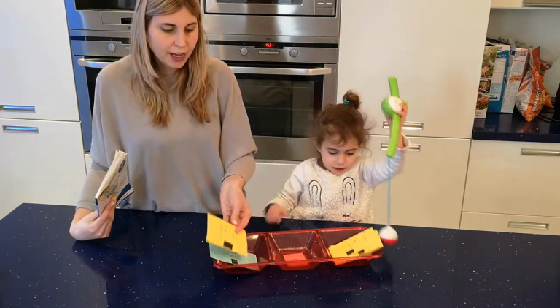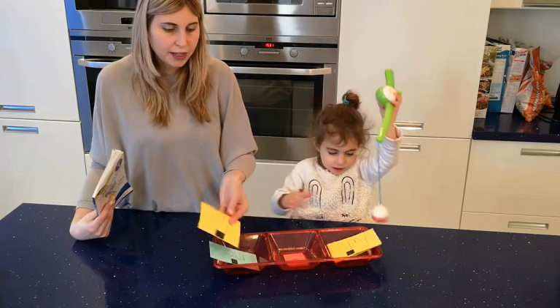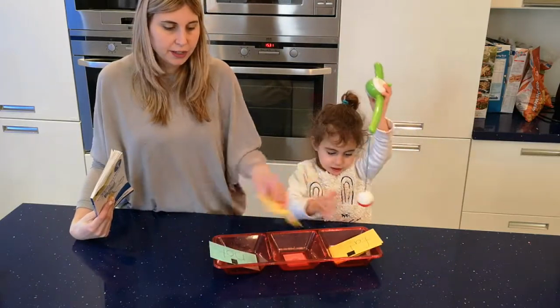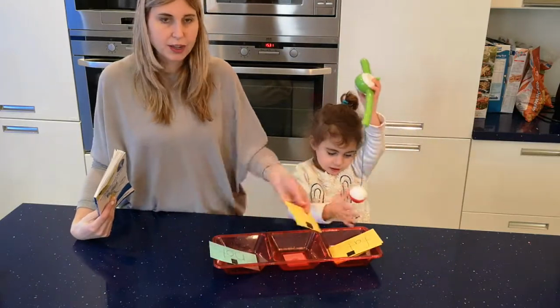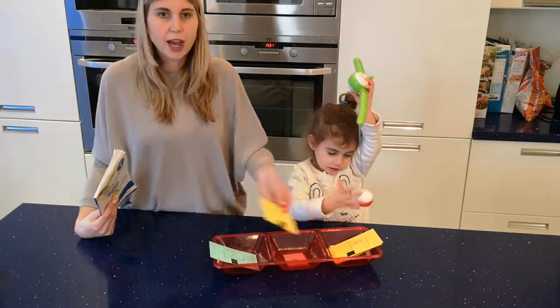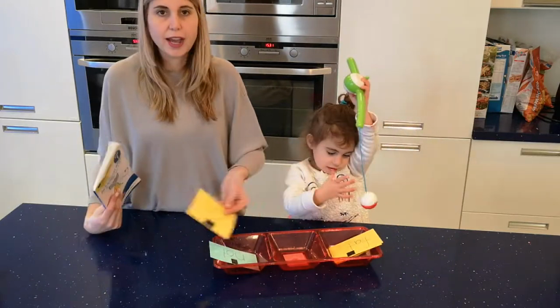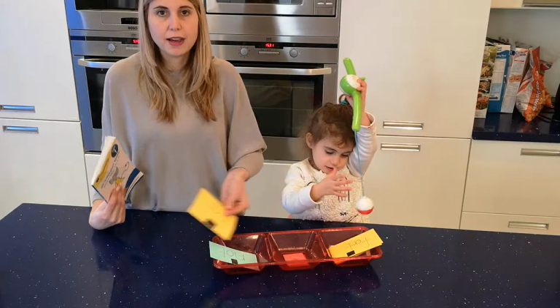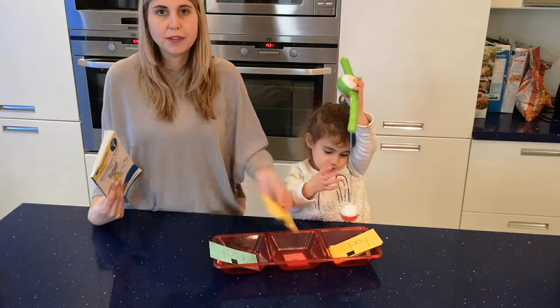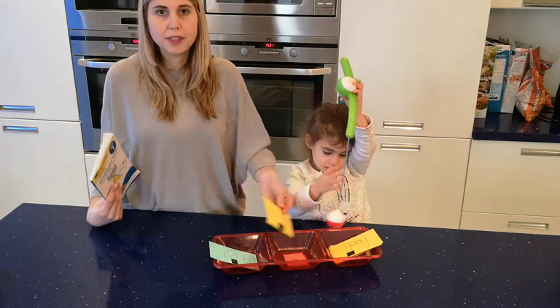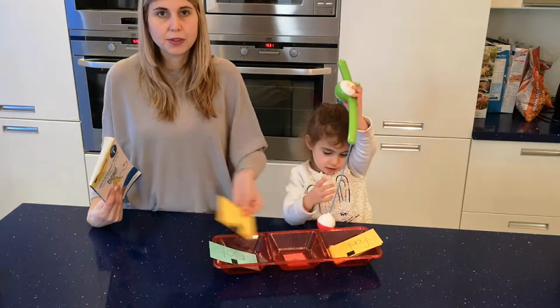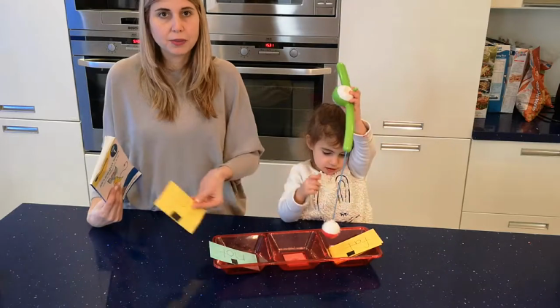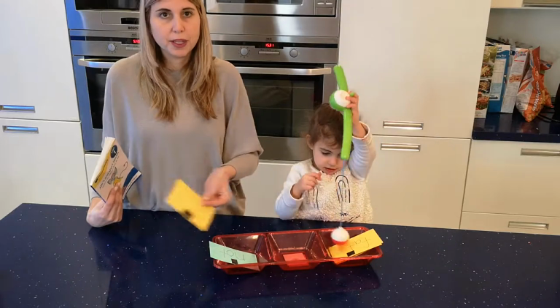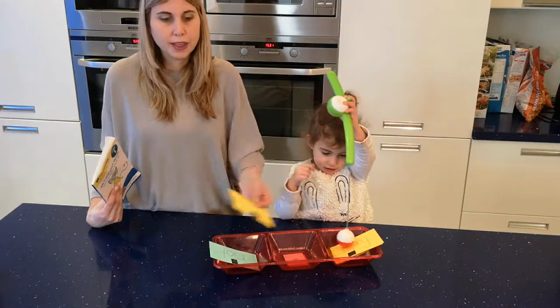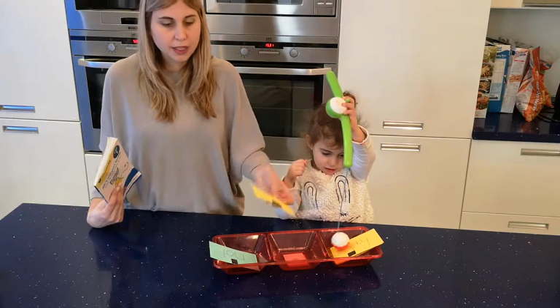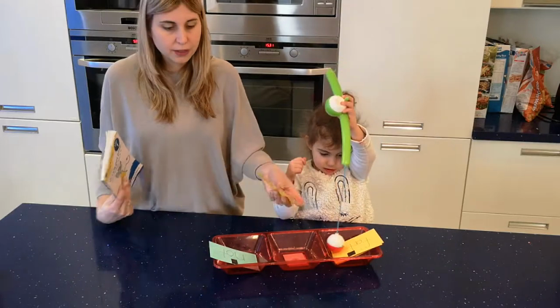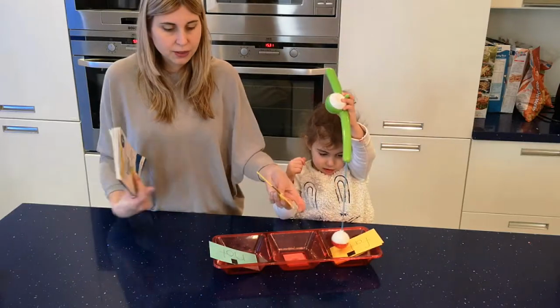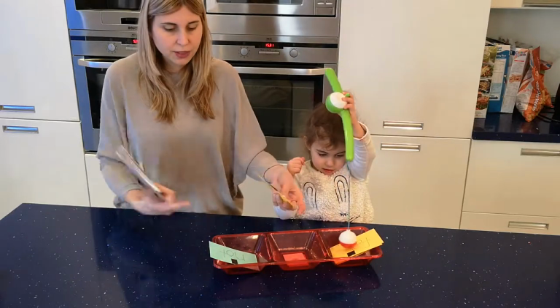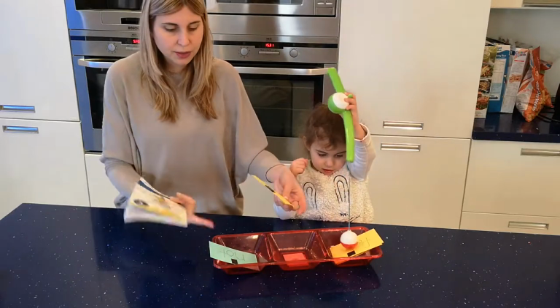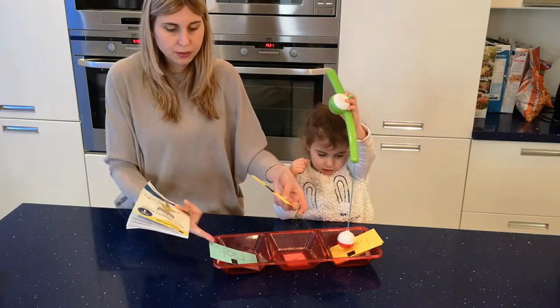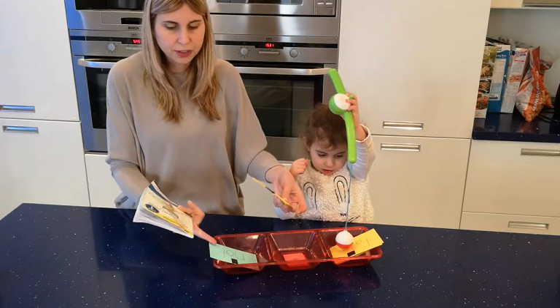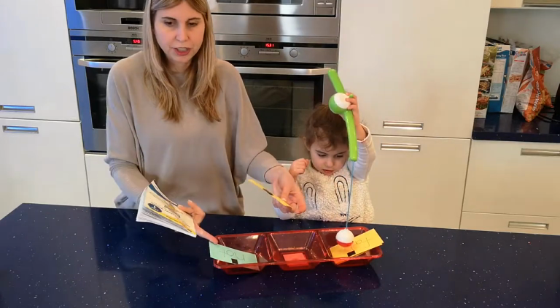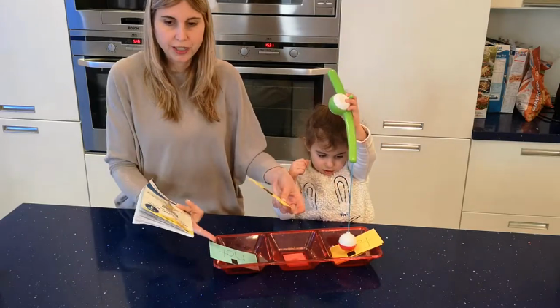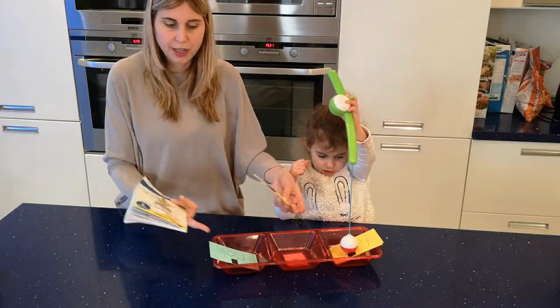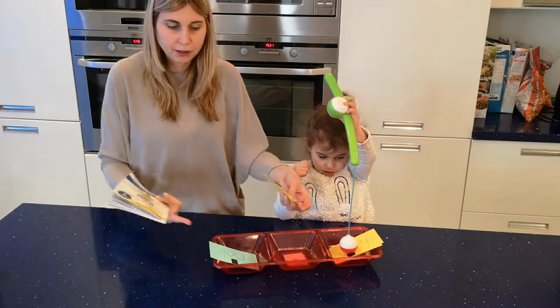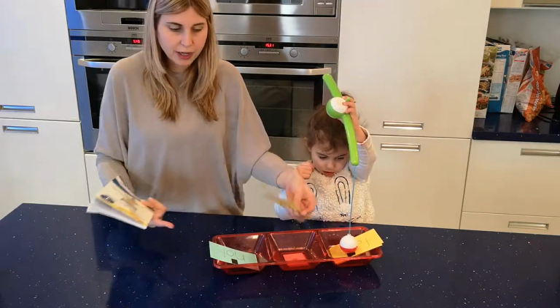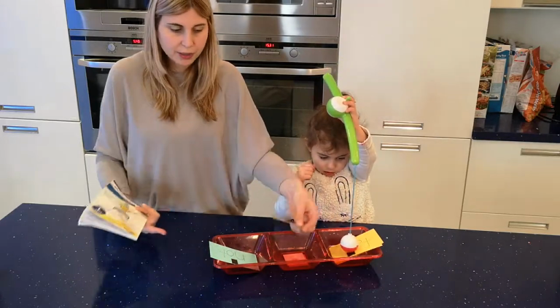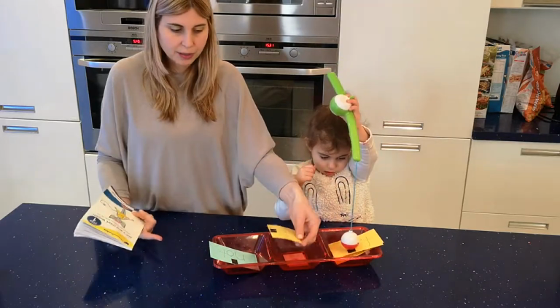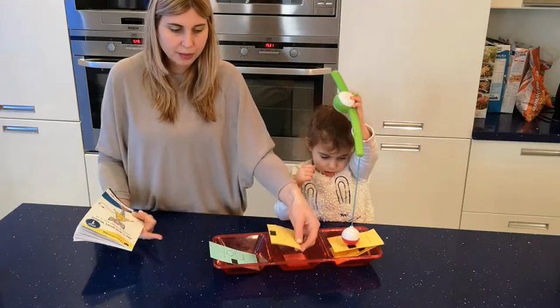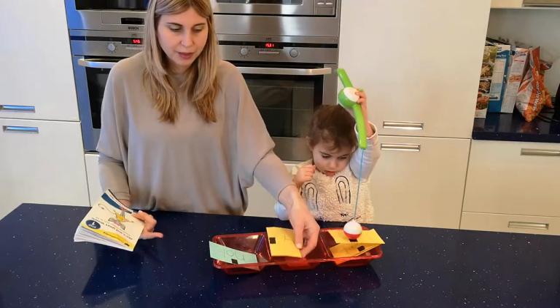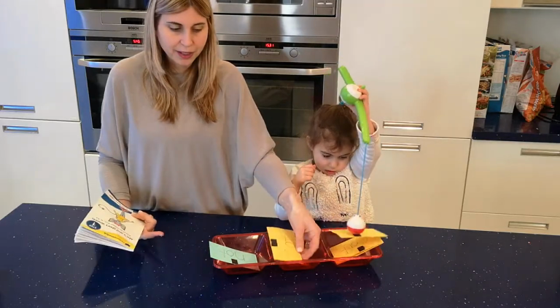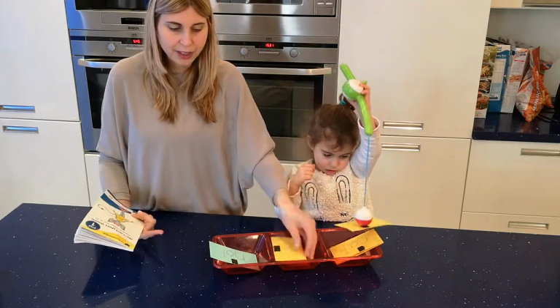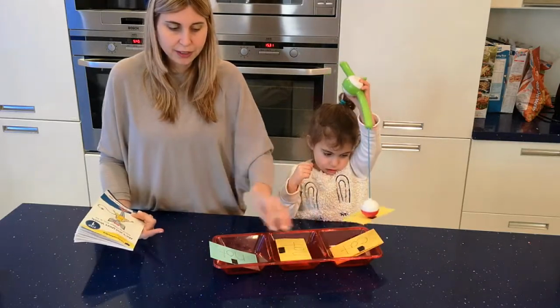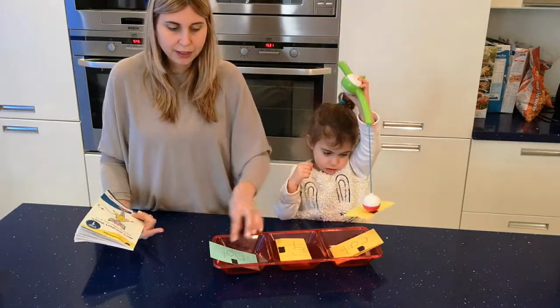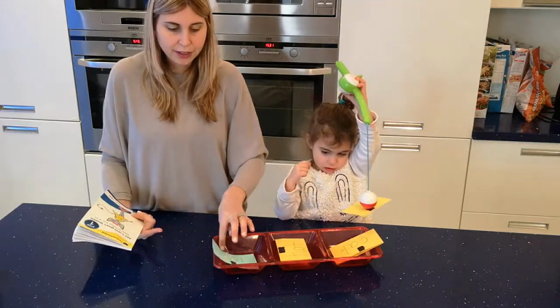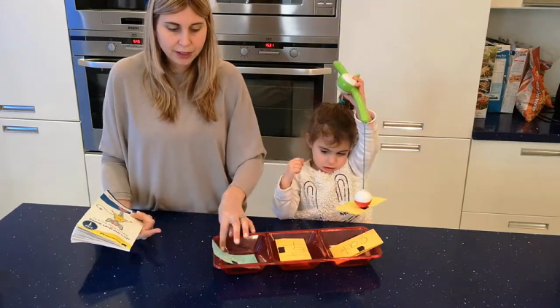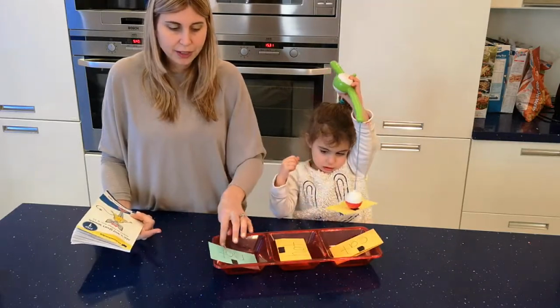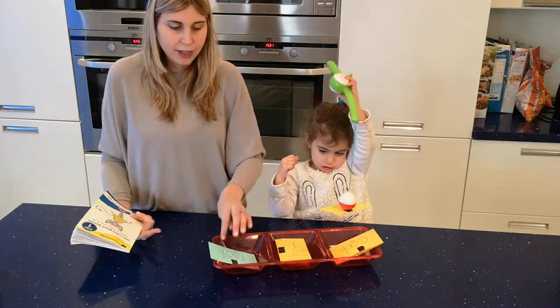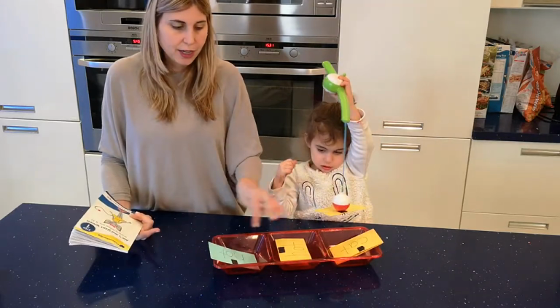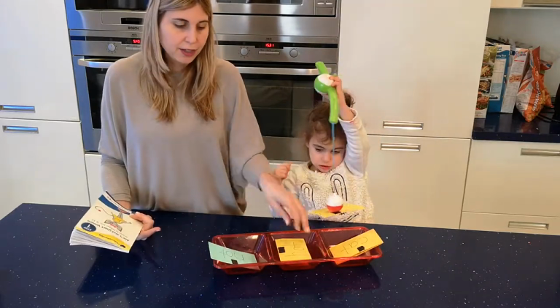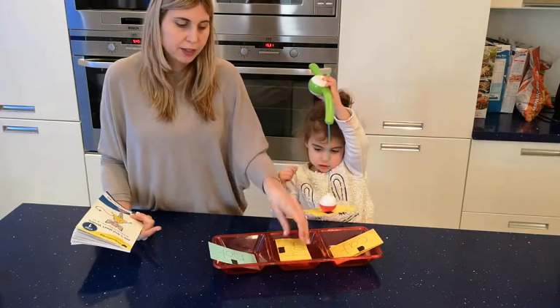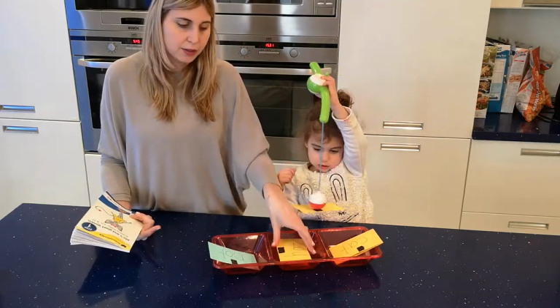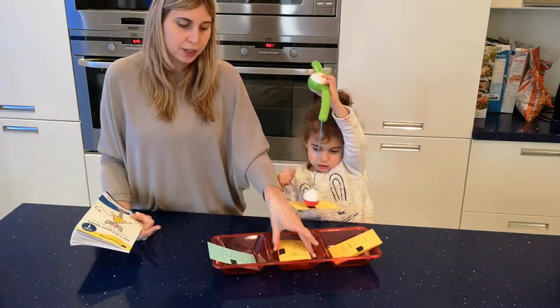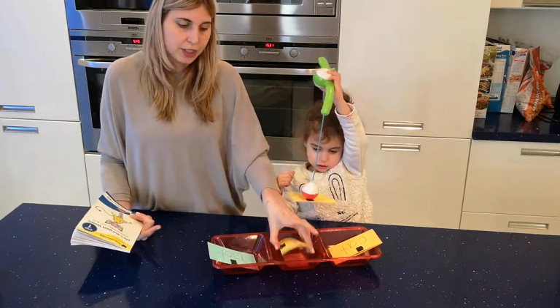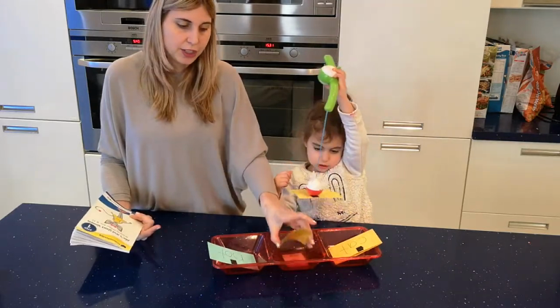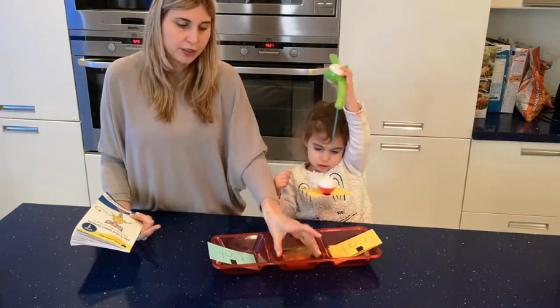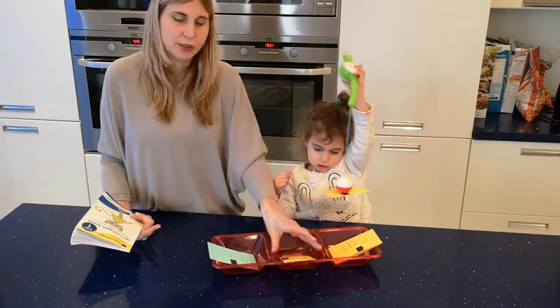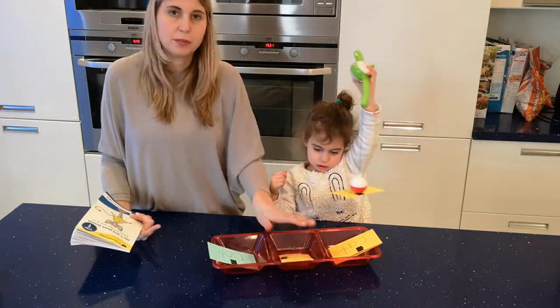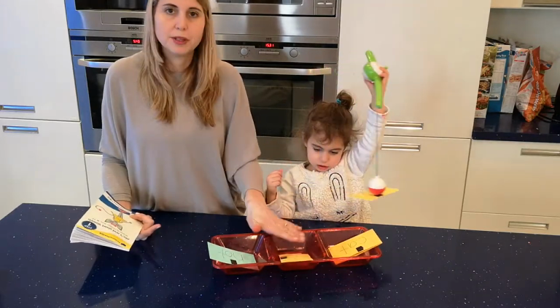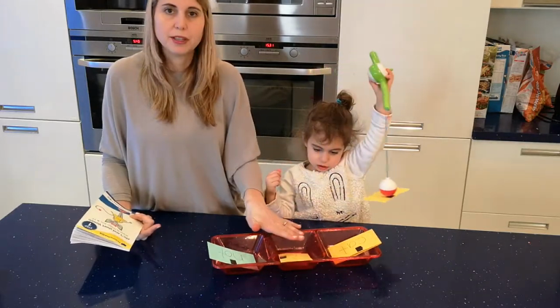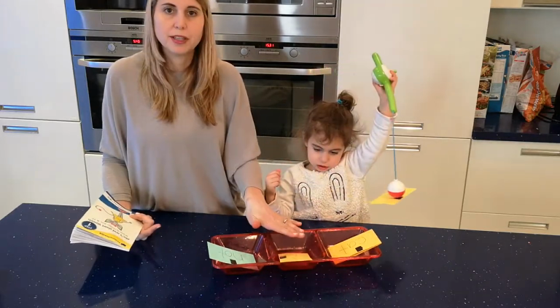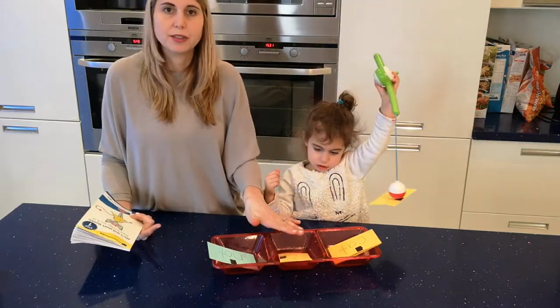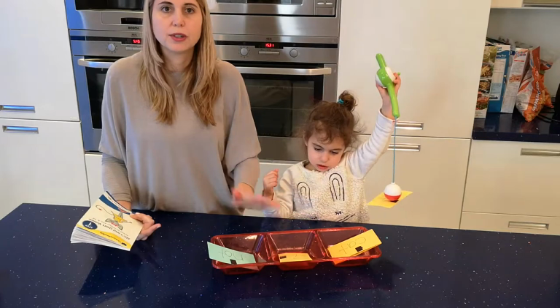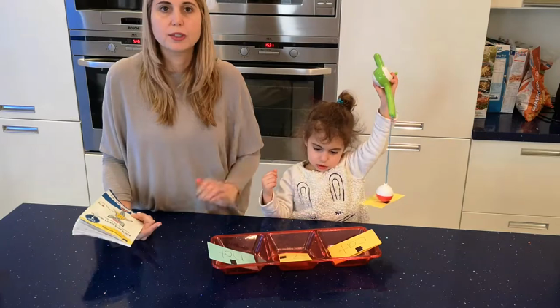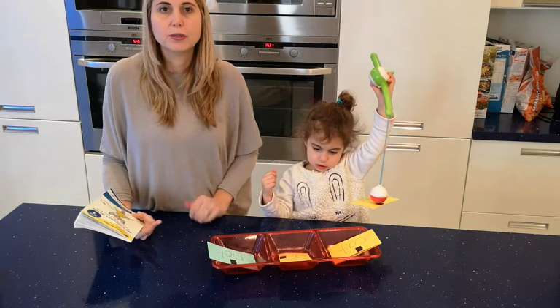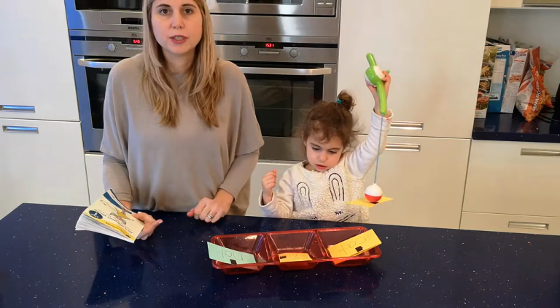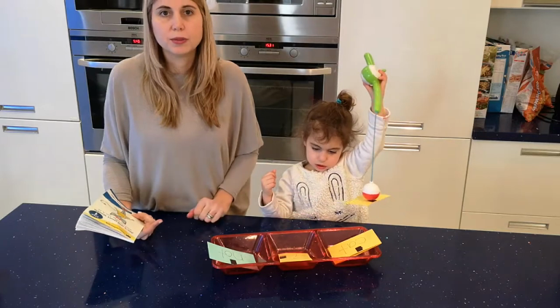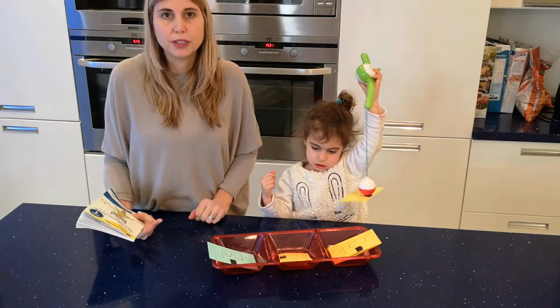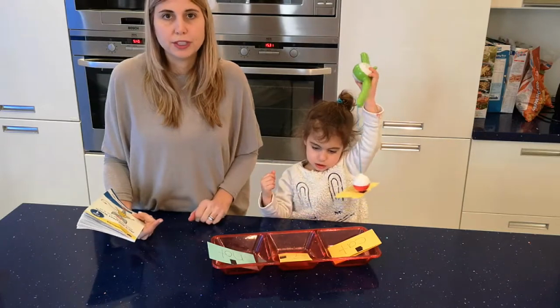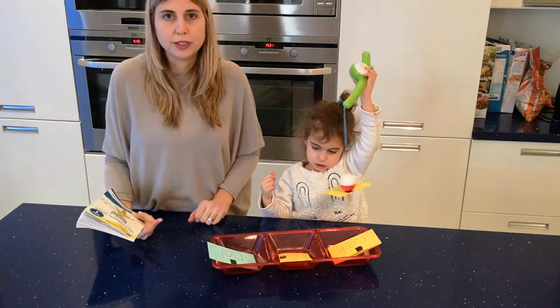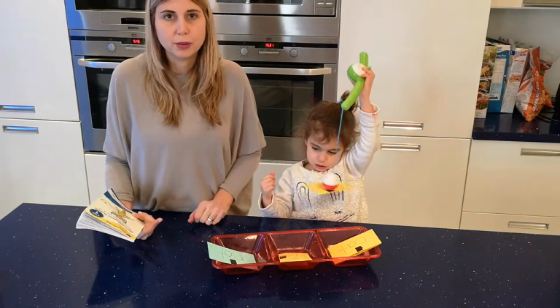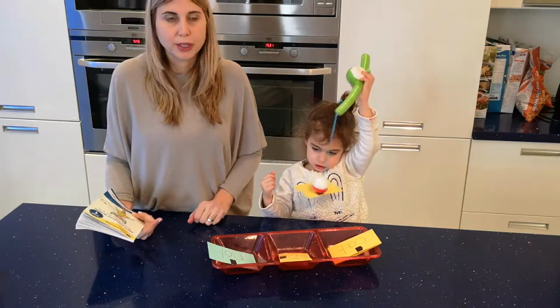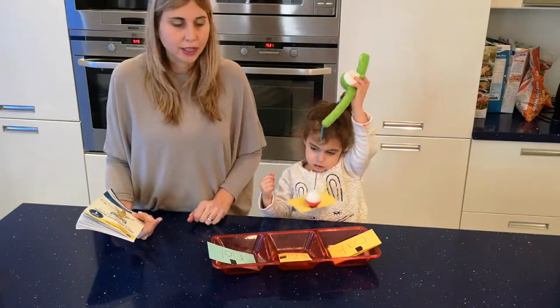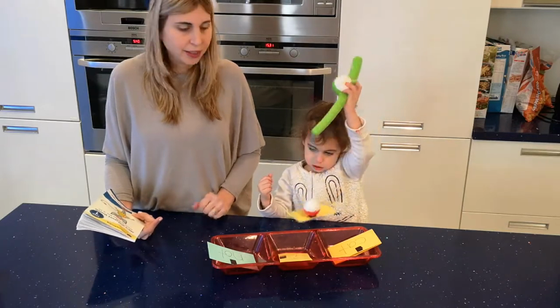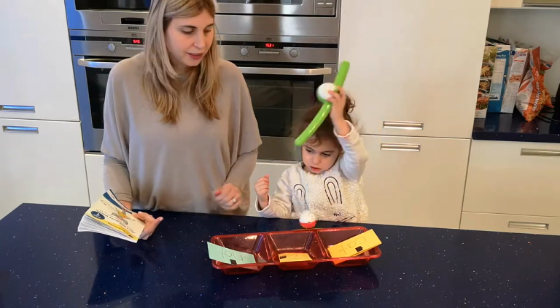I have three things: this one she didn't get right, so I put it here, and this one she did, so I put it there — so I know which ones she's working on.